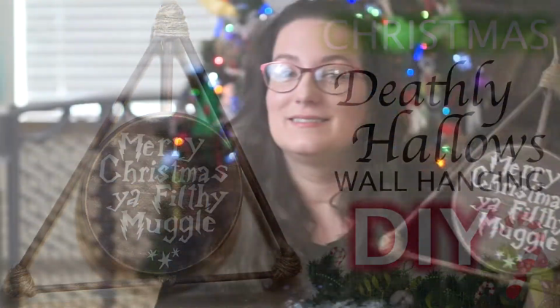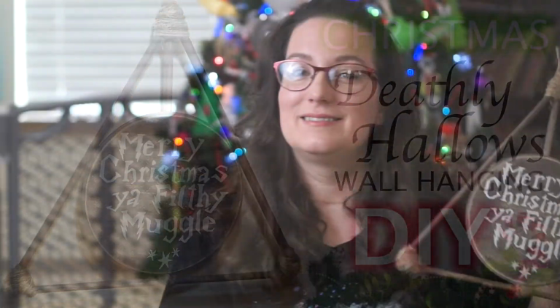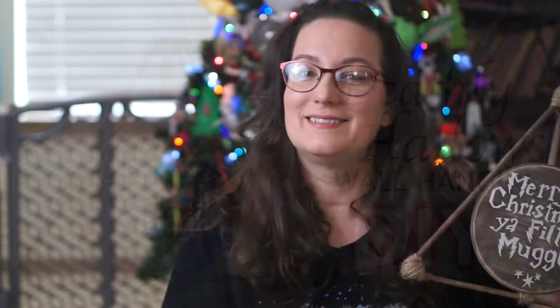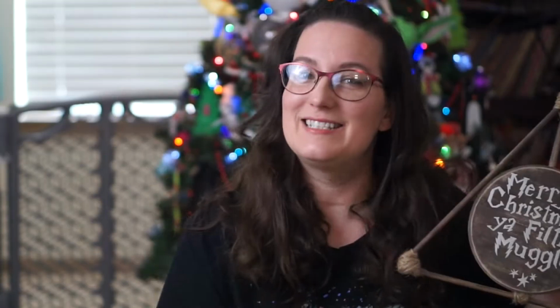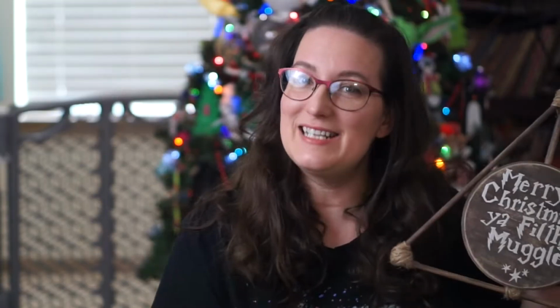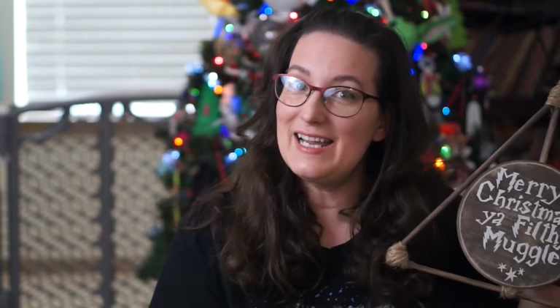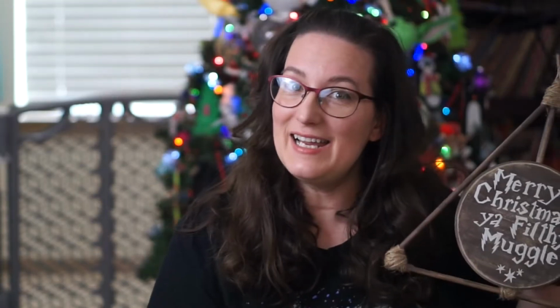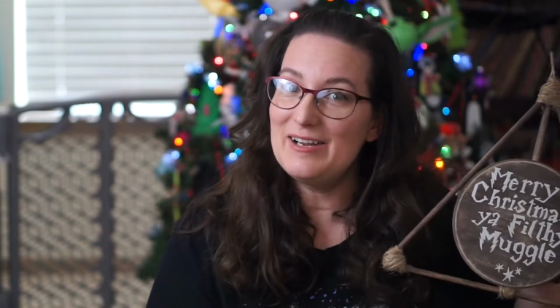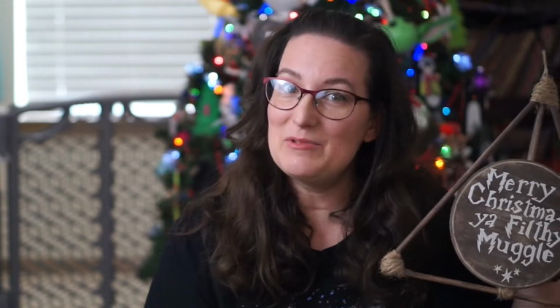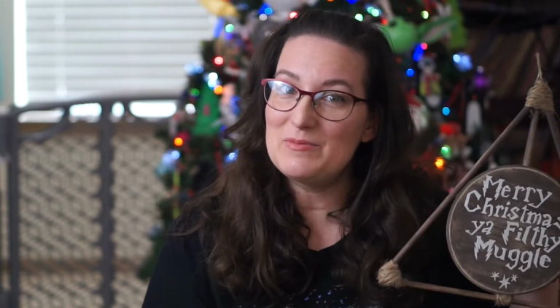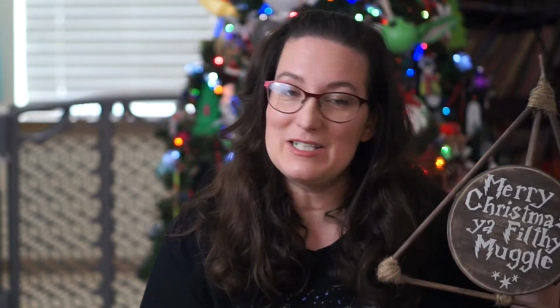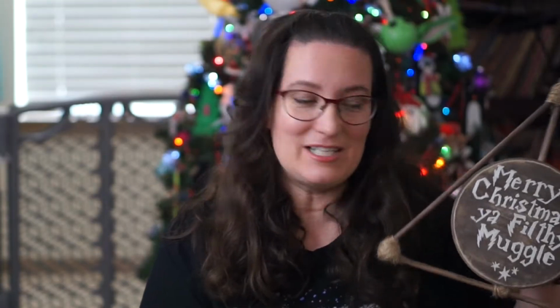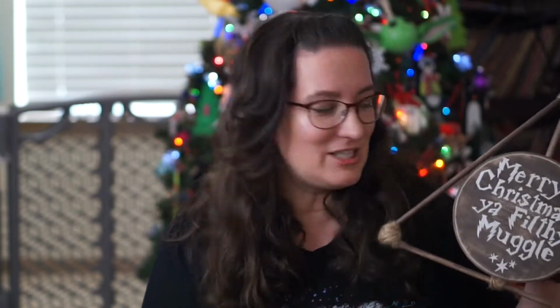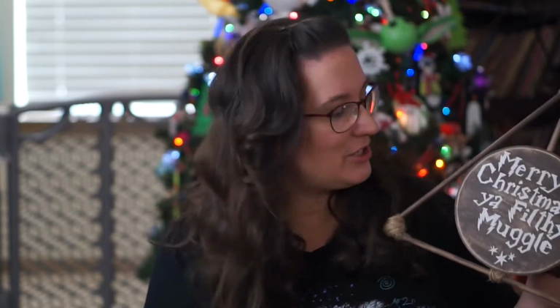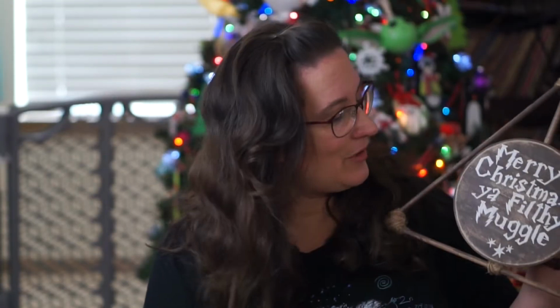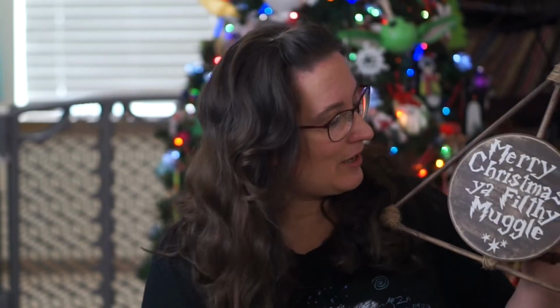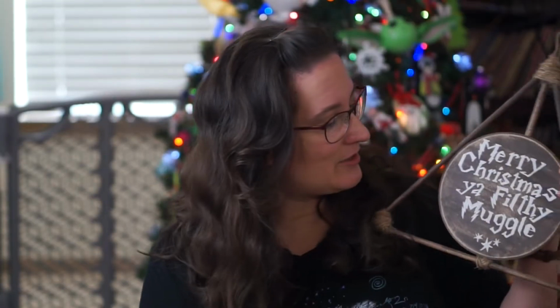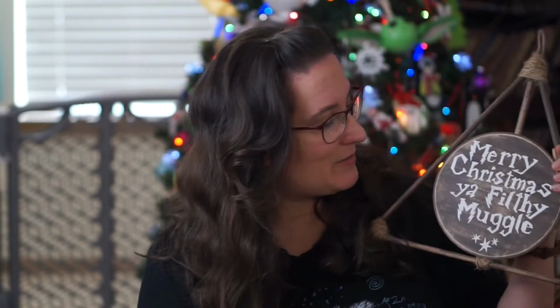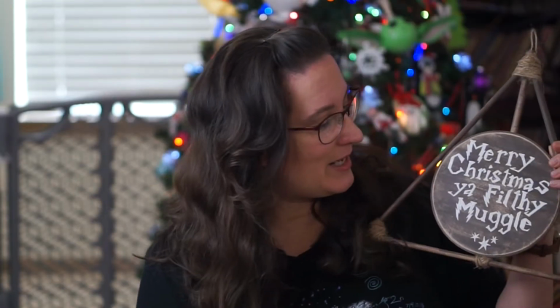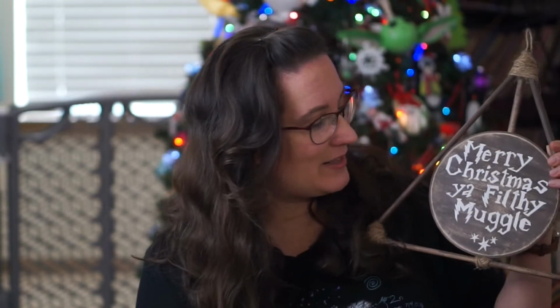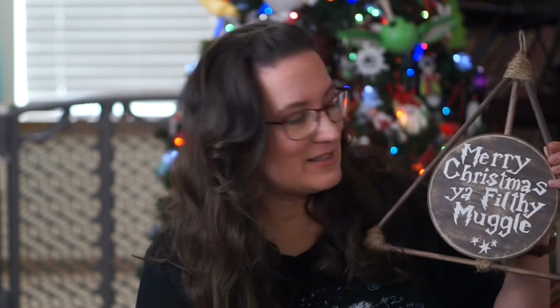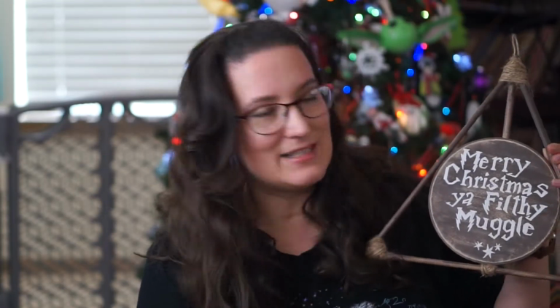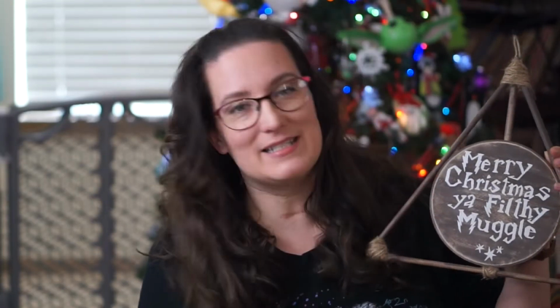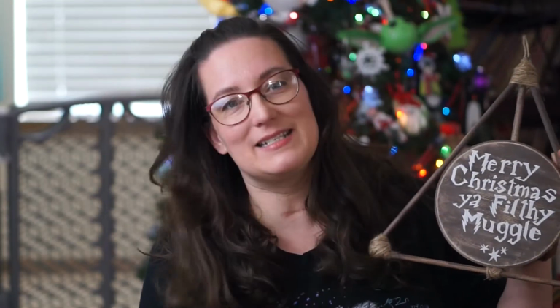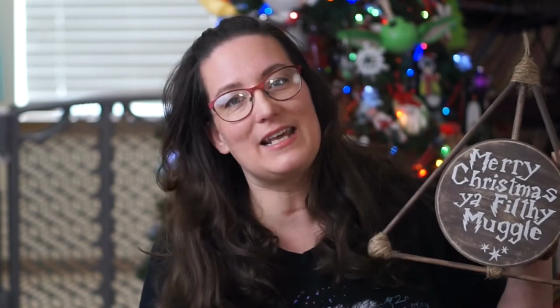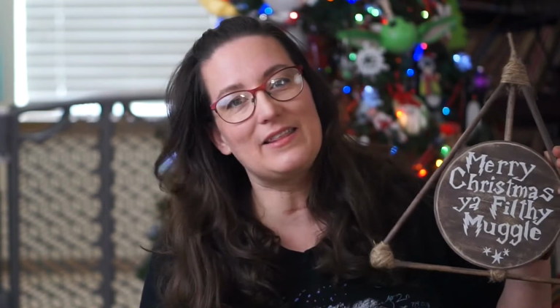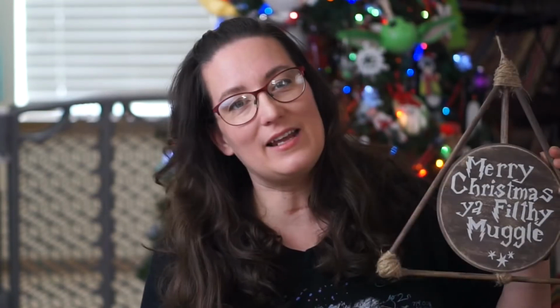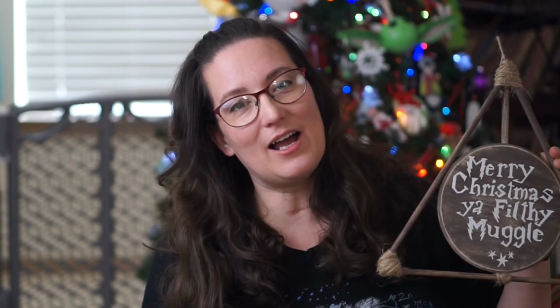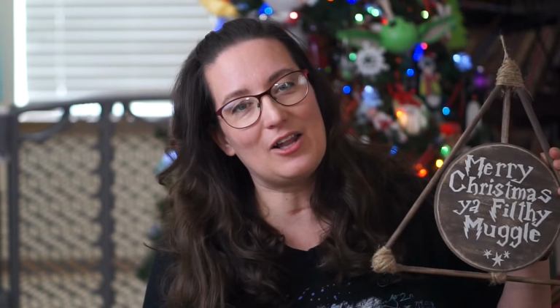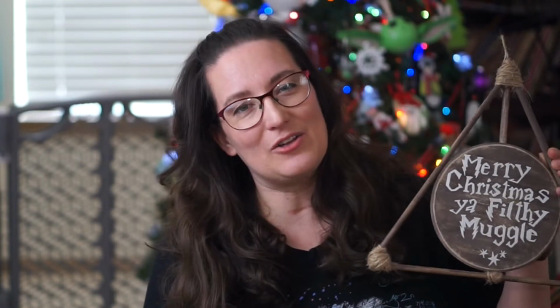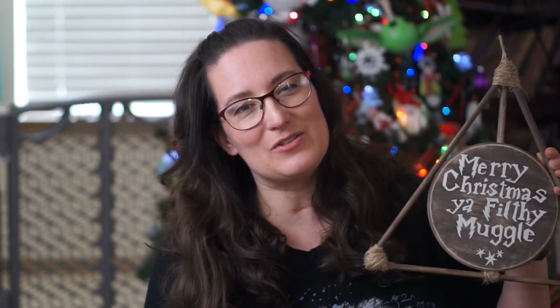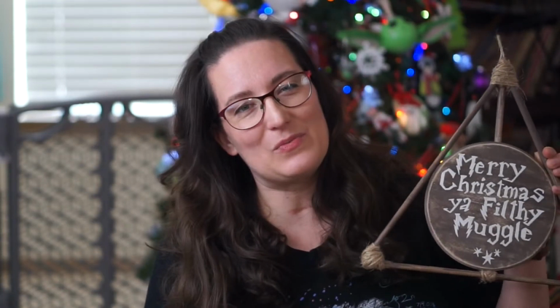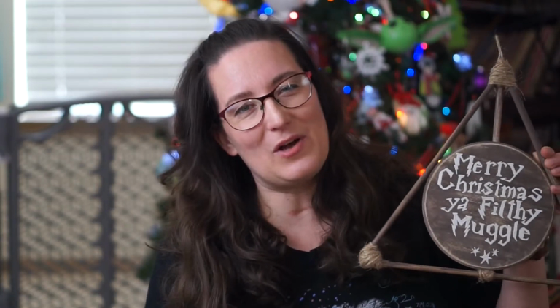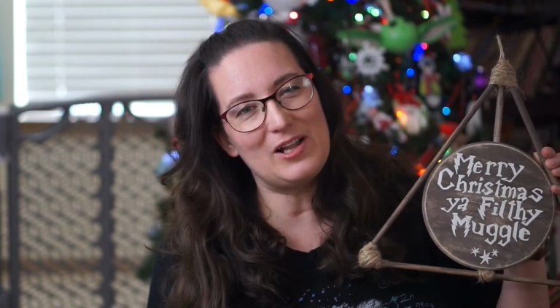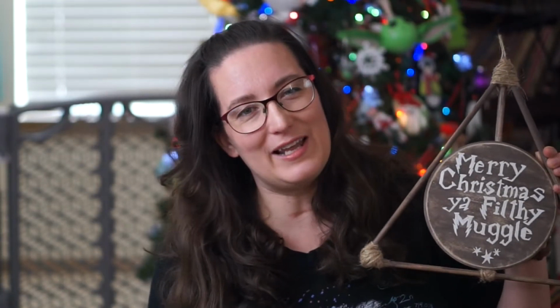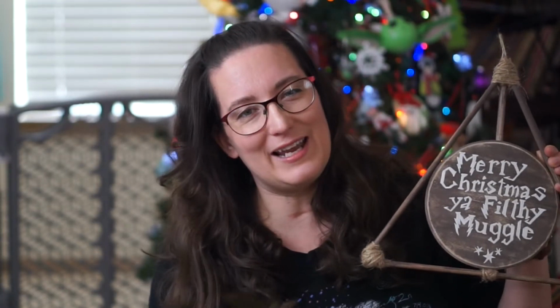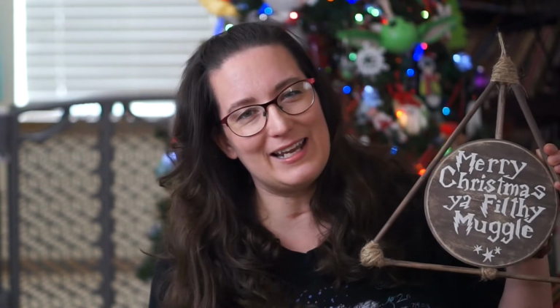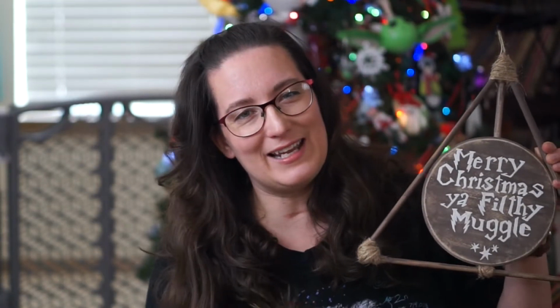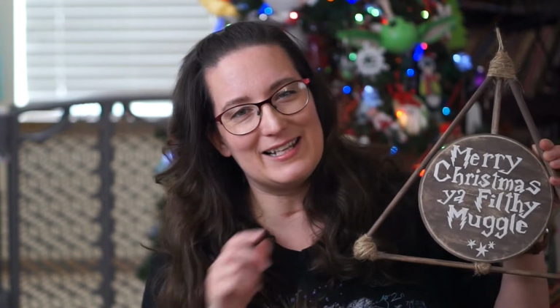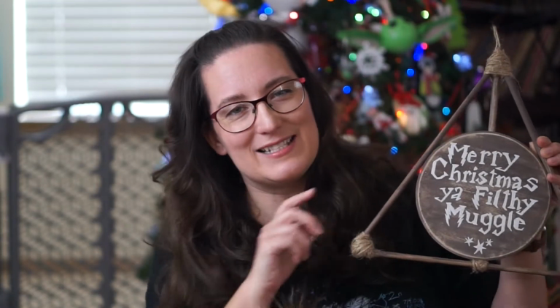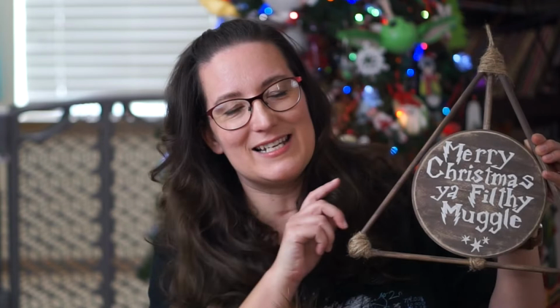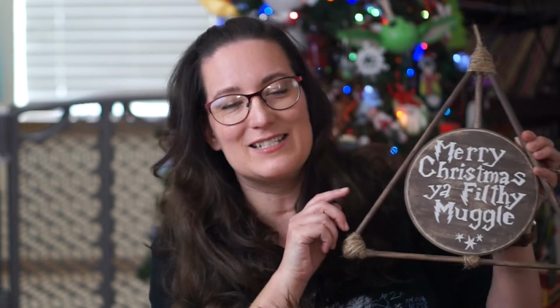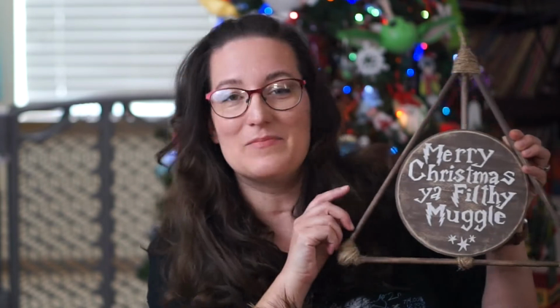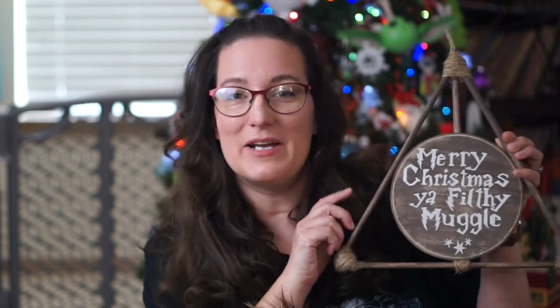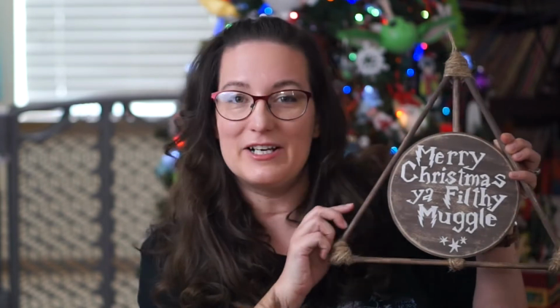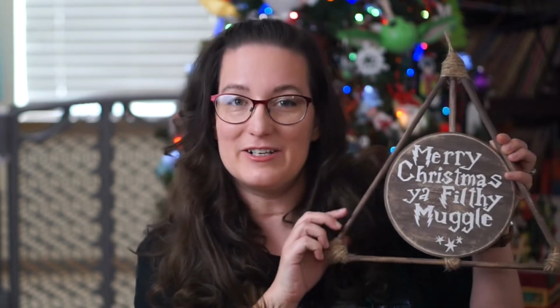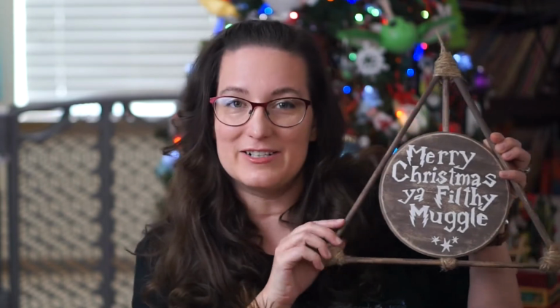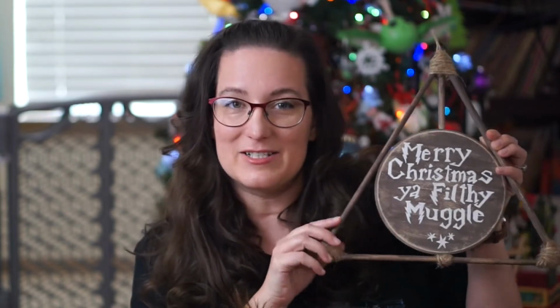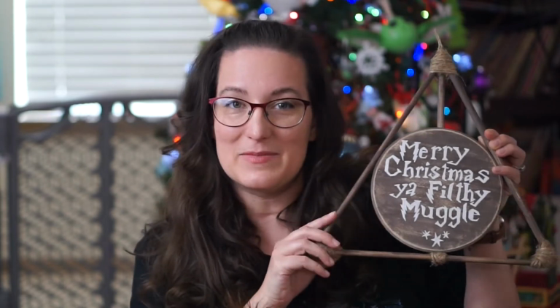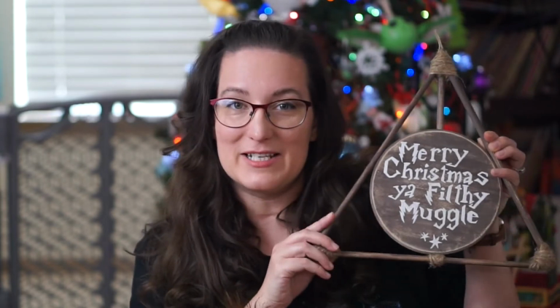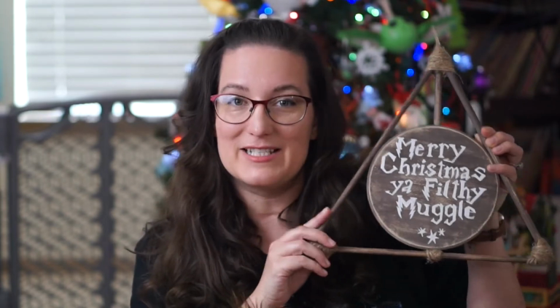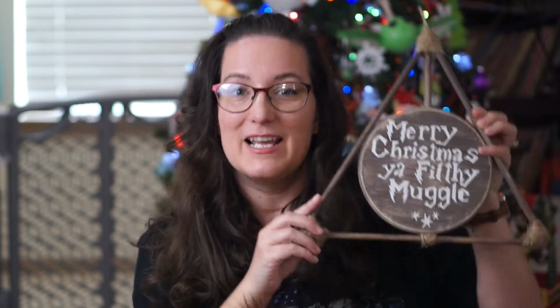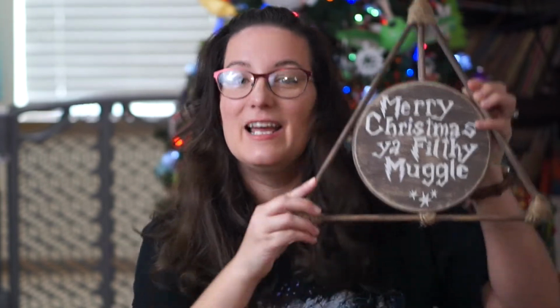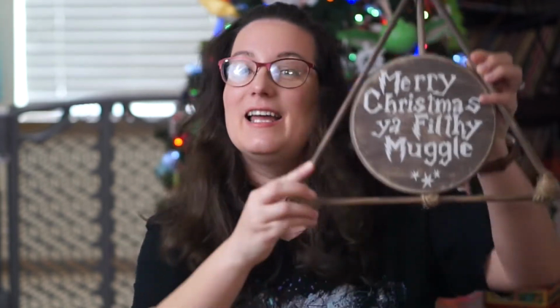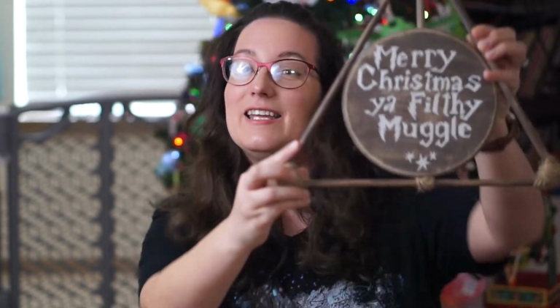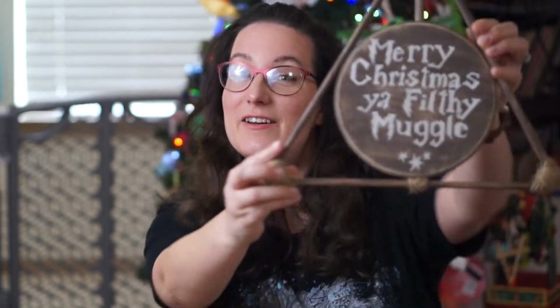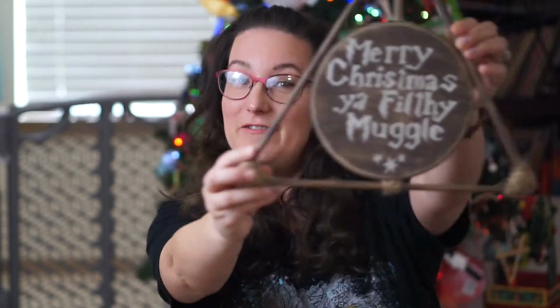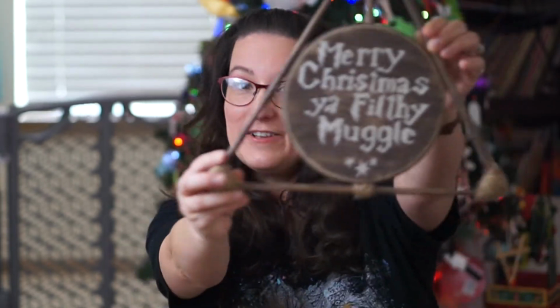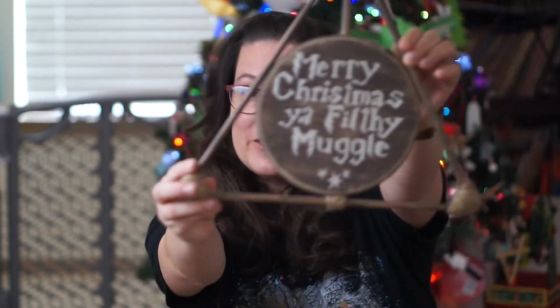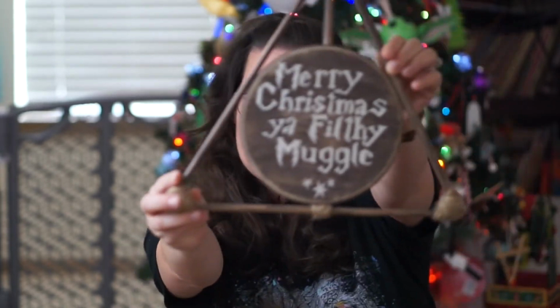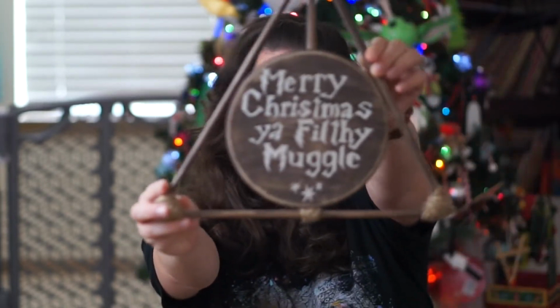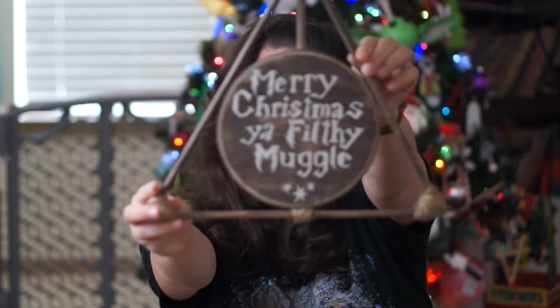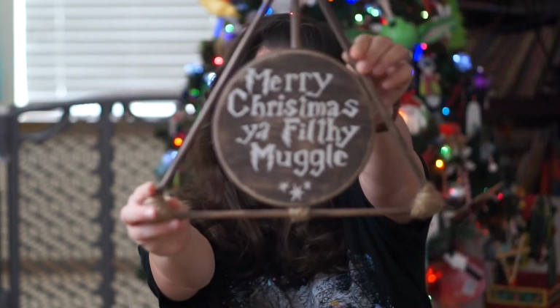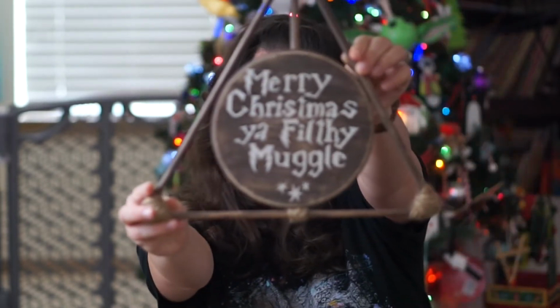Today I'm going to be teaching you how to make this Deathly Hallows wall hanging that says Merry Christmas ya filthy muggle.